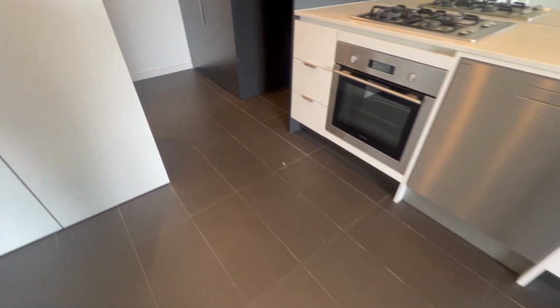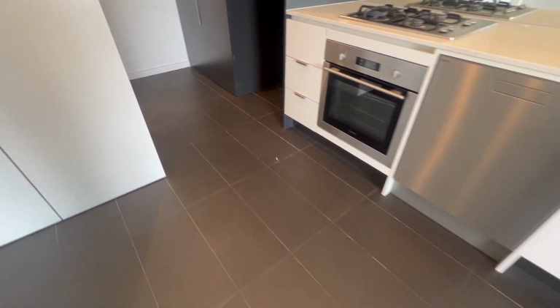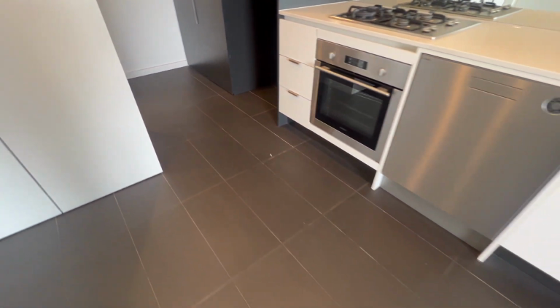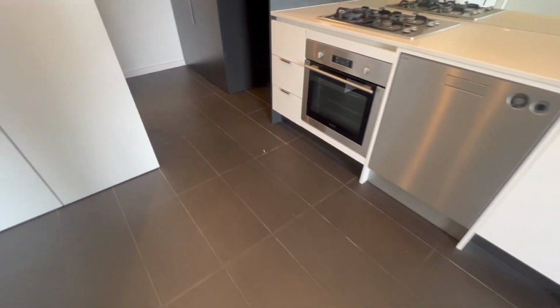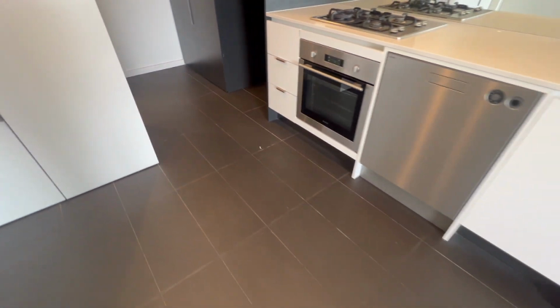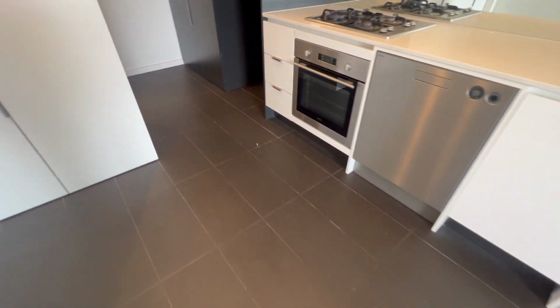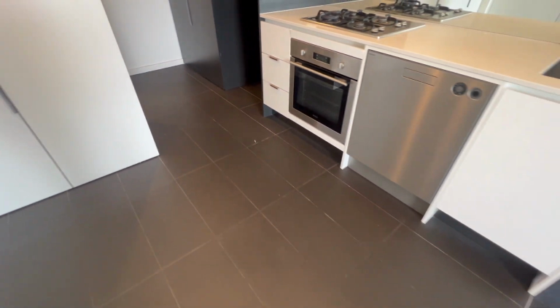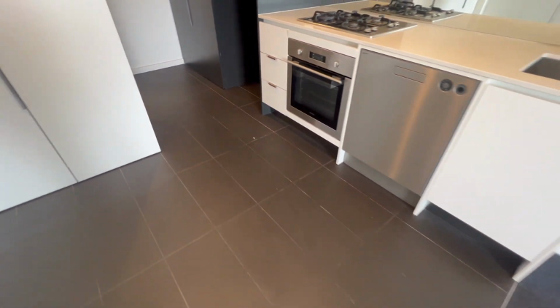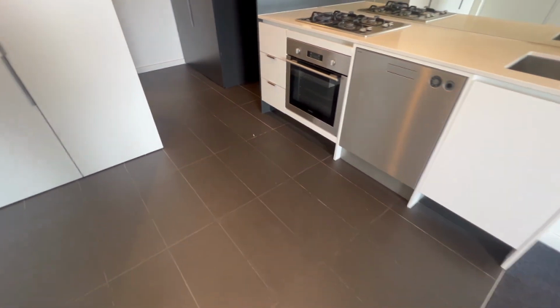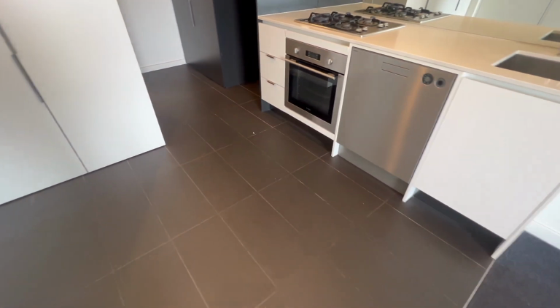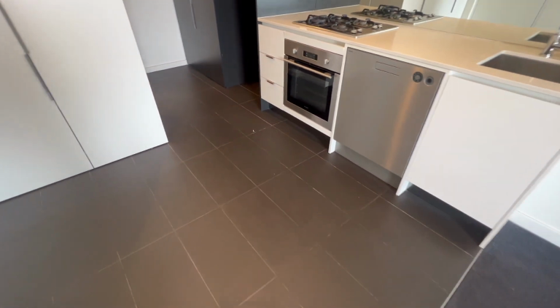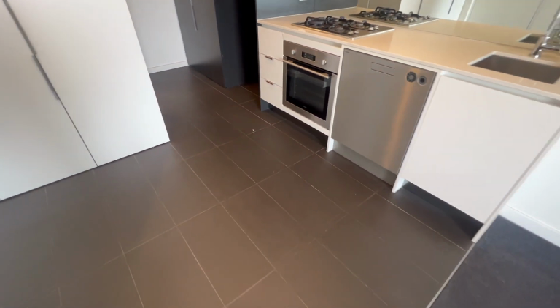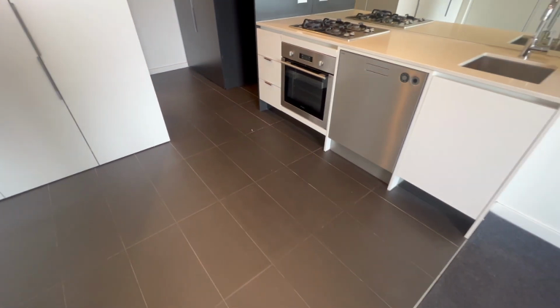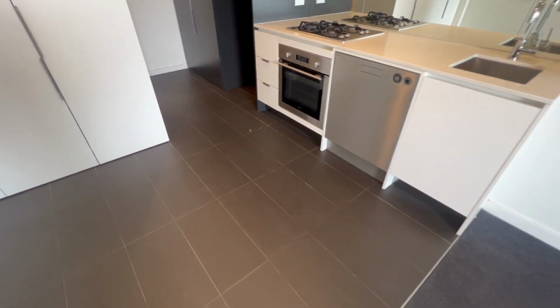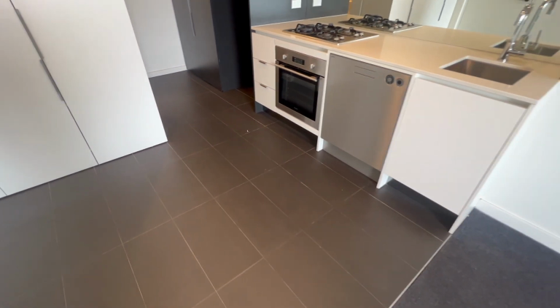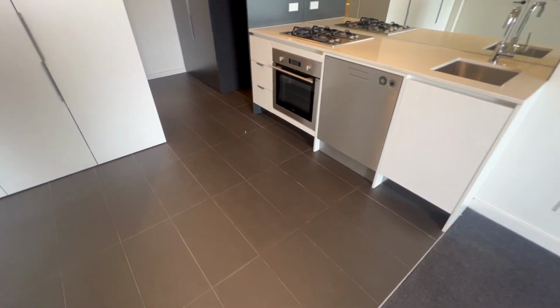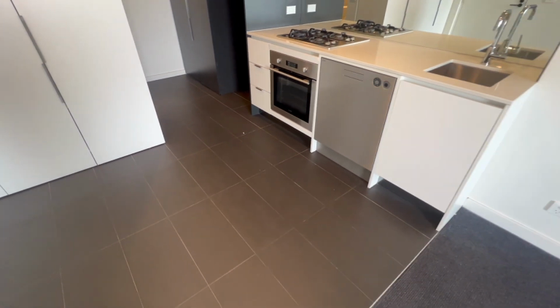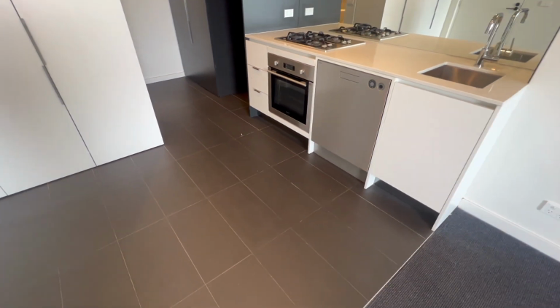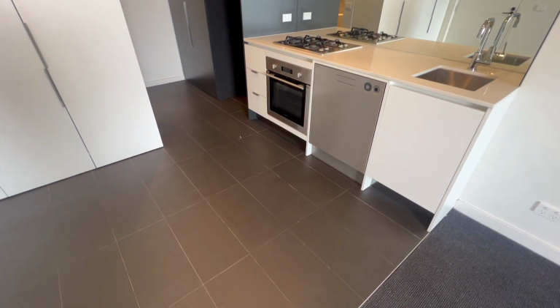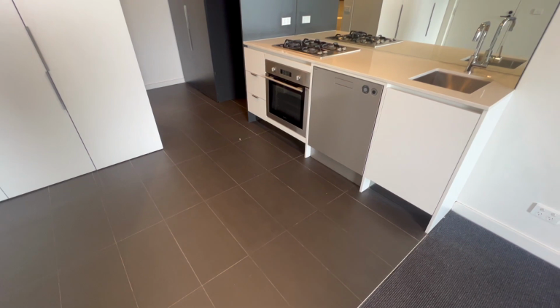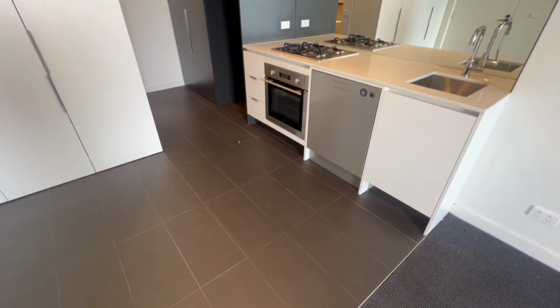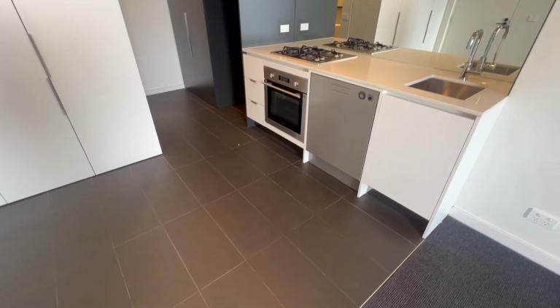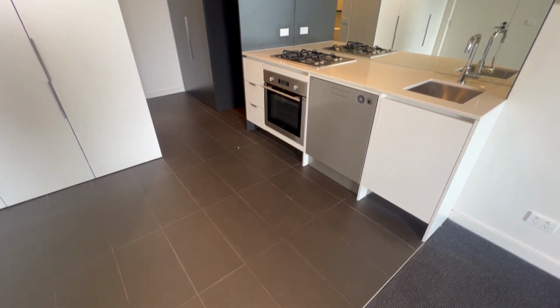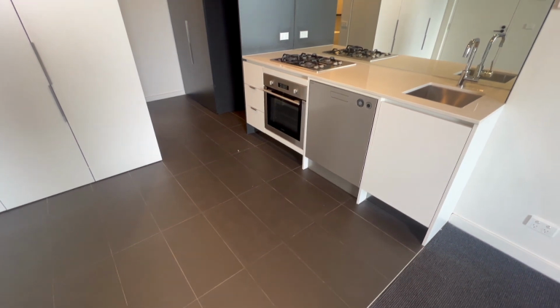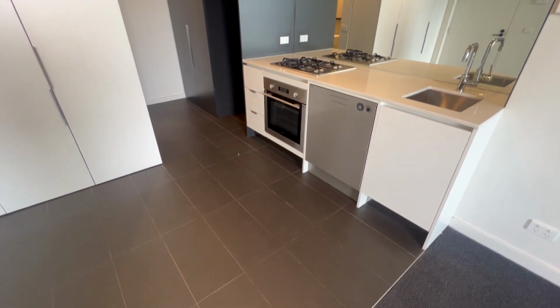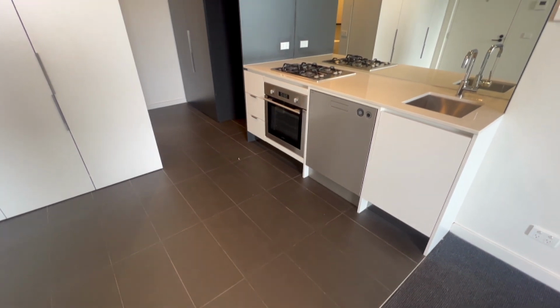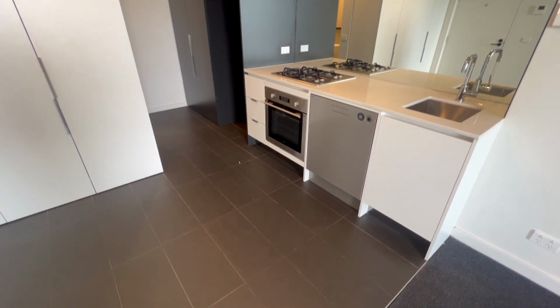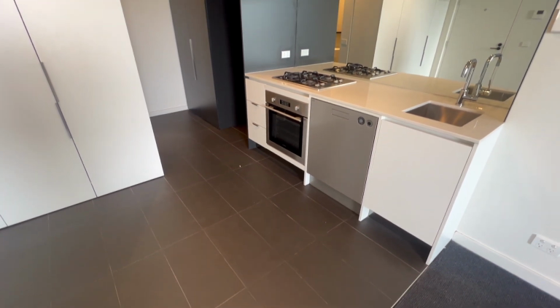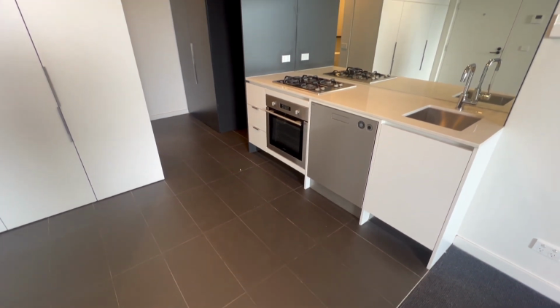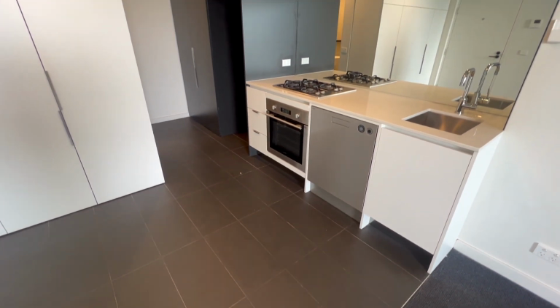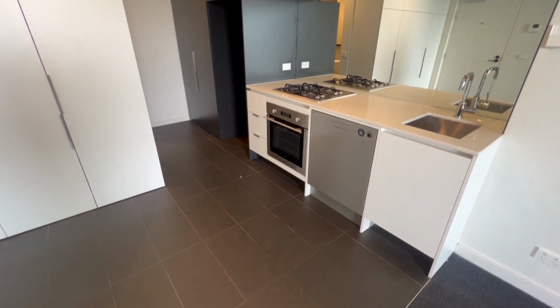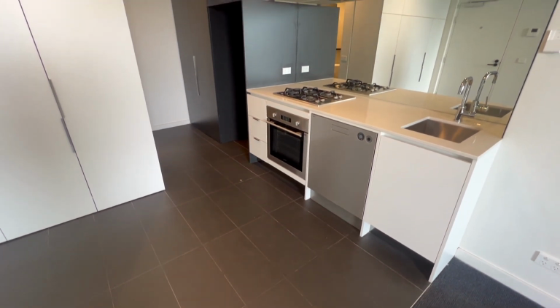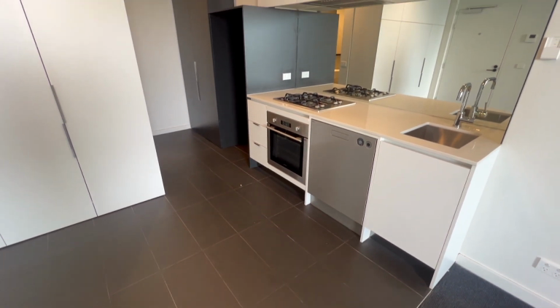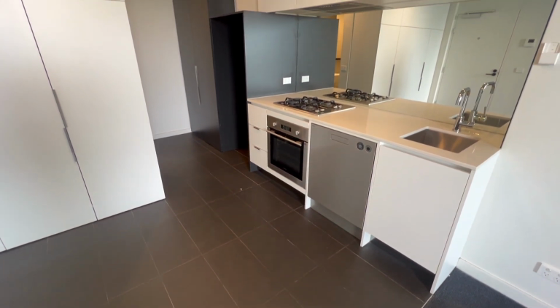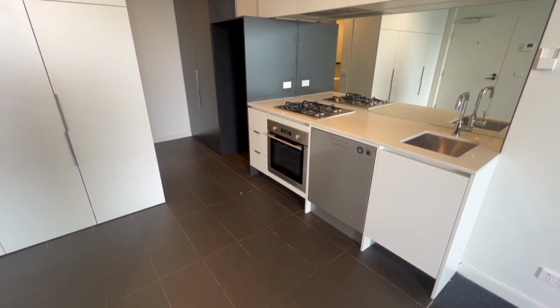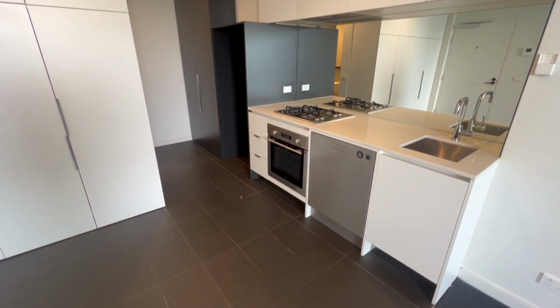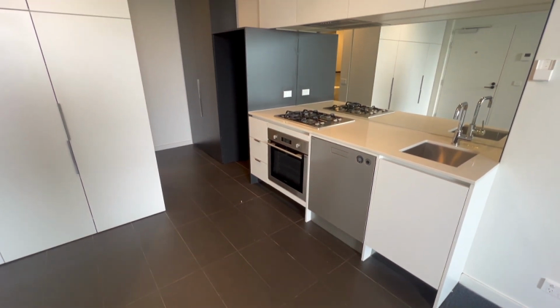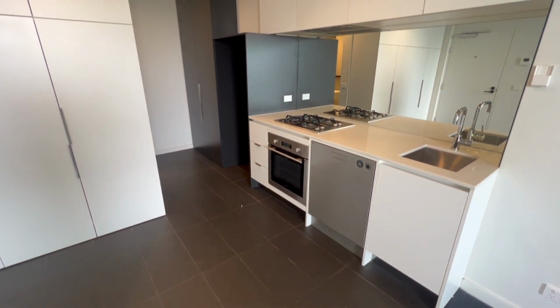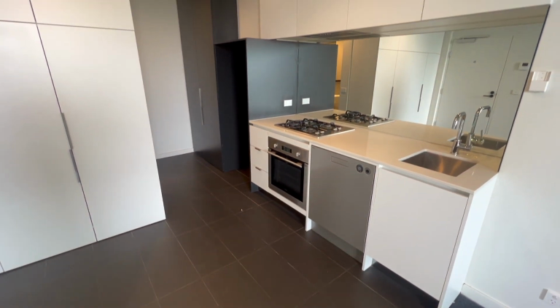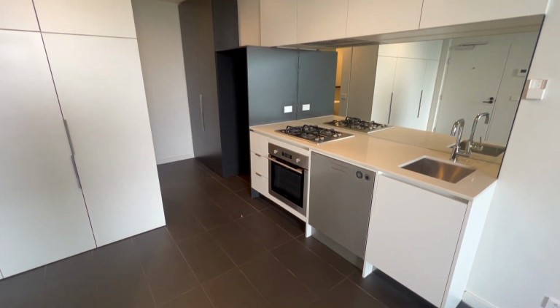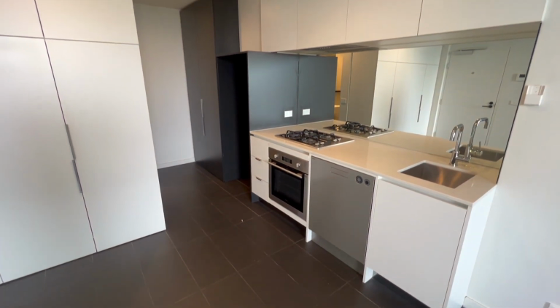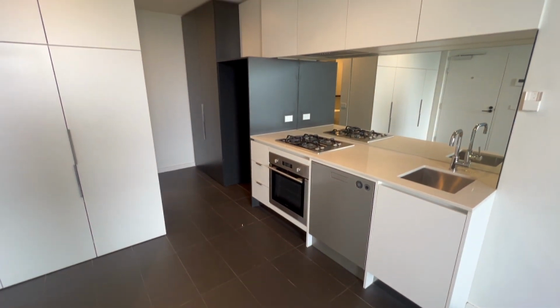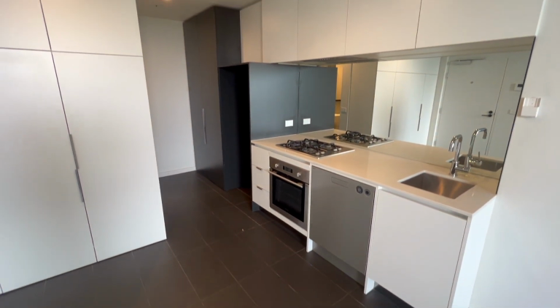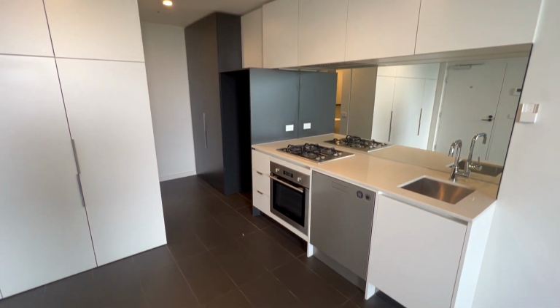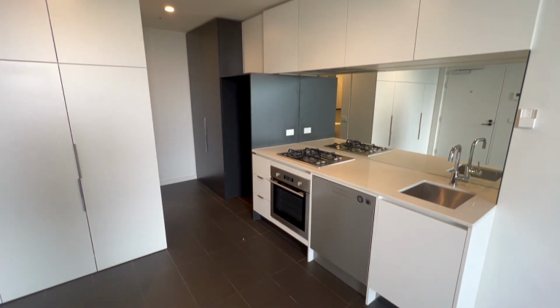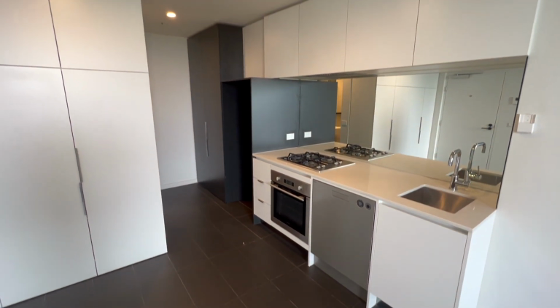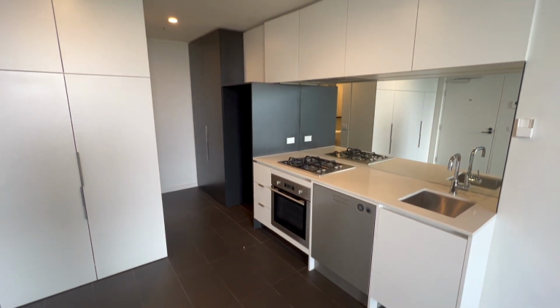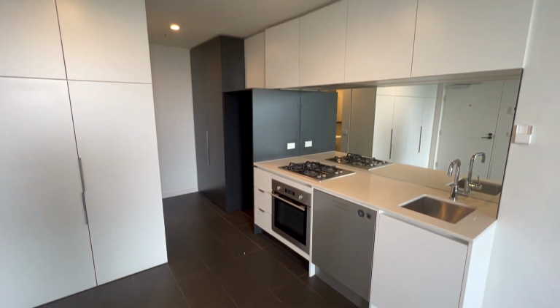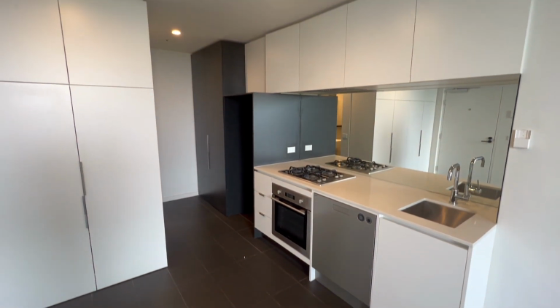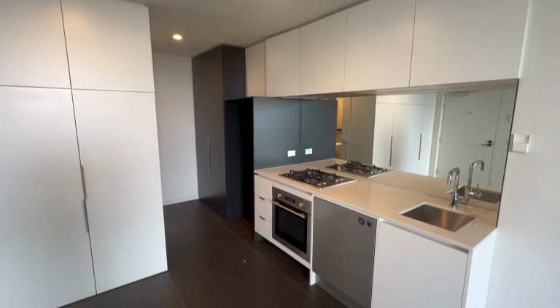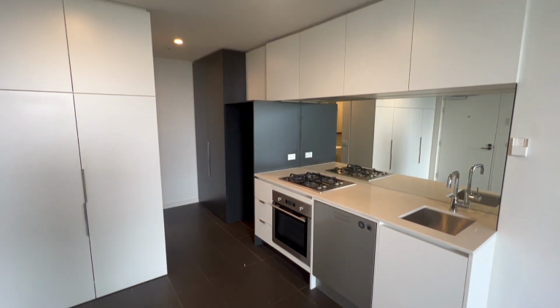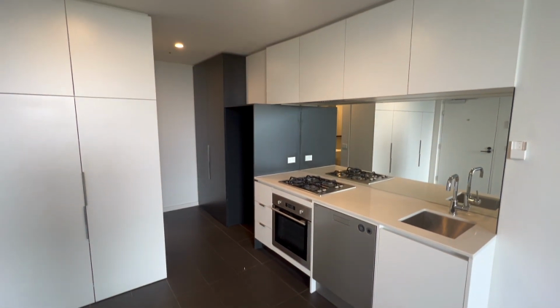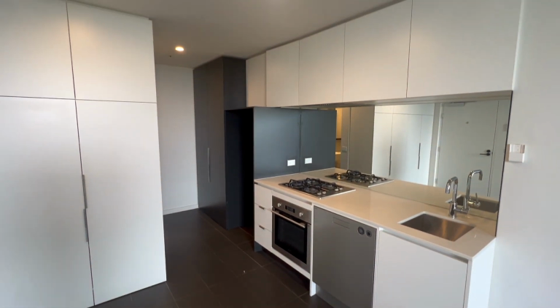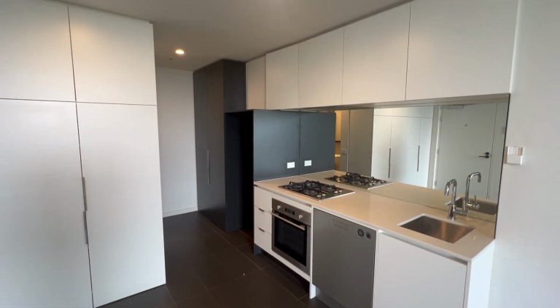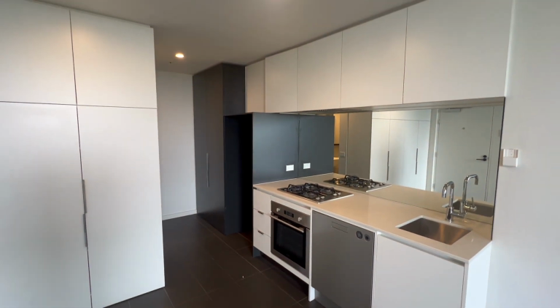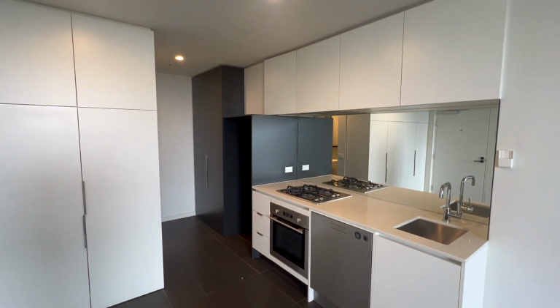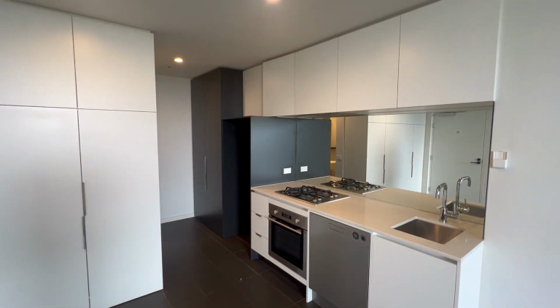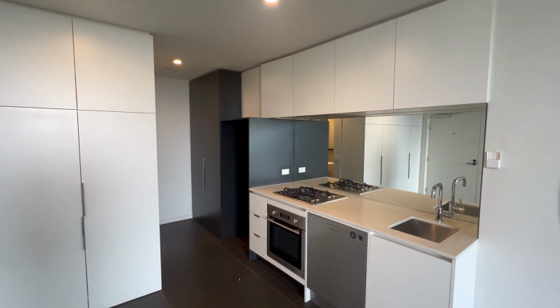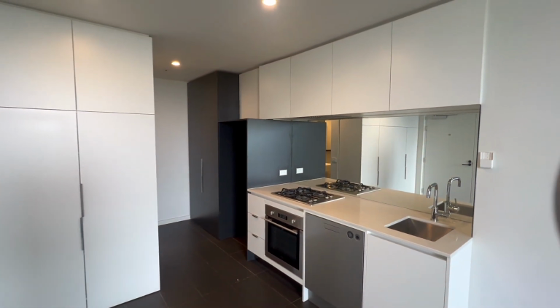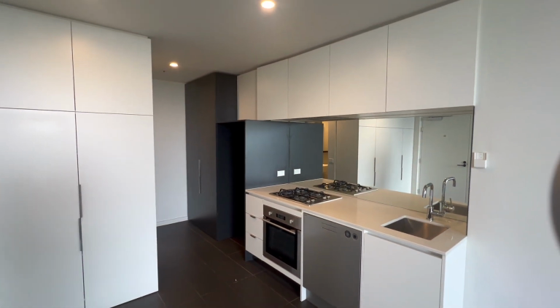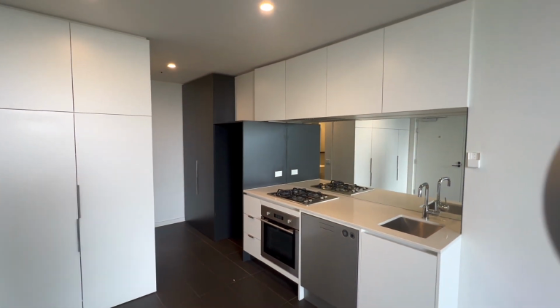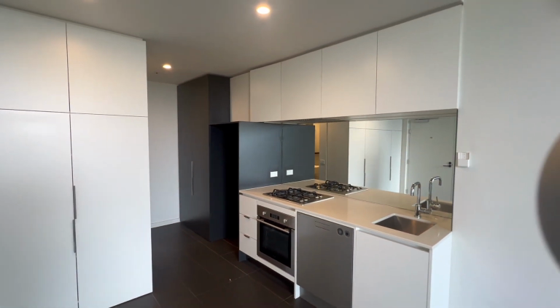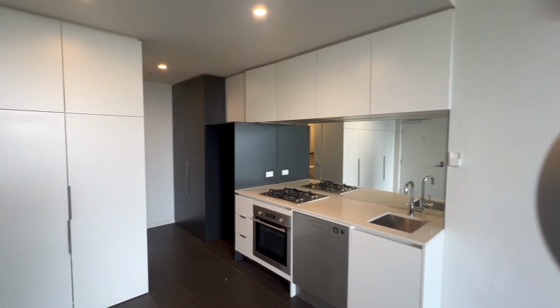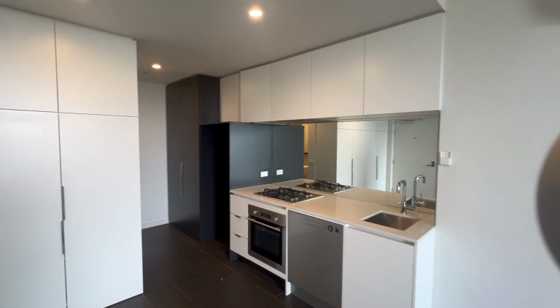The kitchen, which comes with a dishwasher, a gas cooktop, an oven and some storage space.